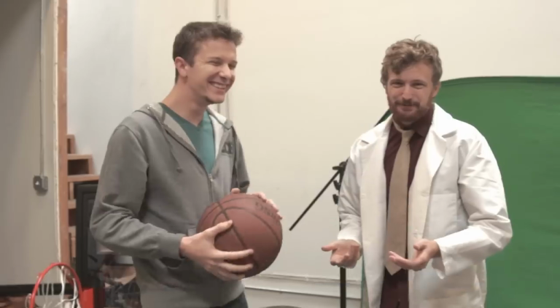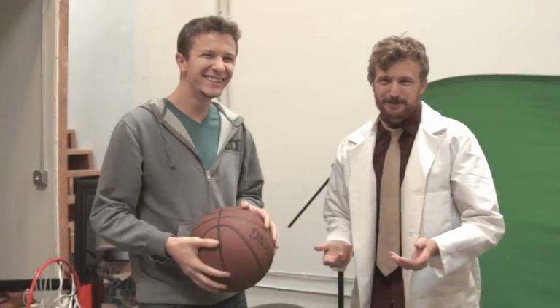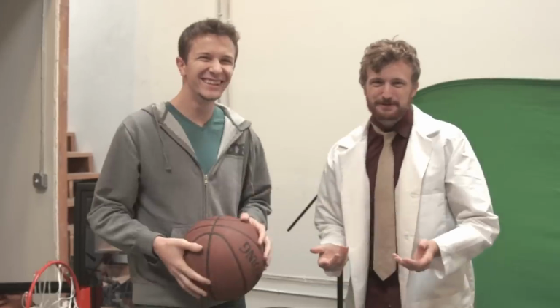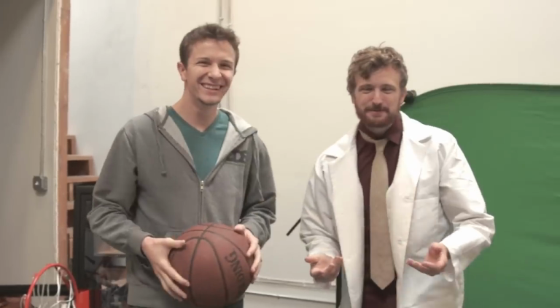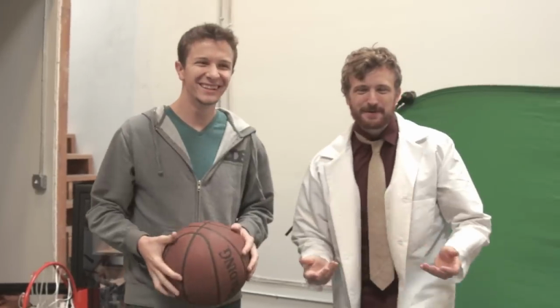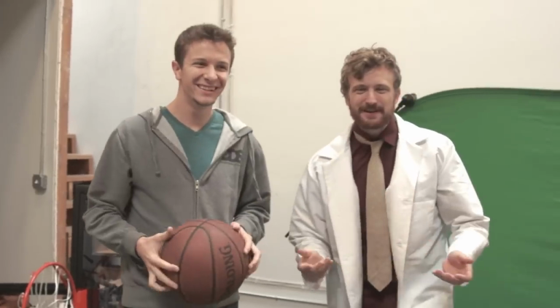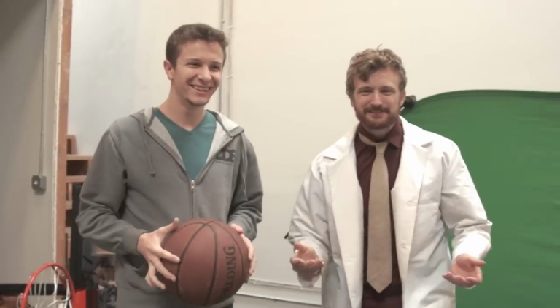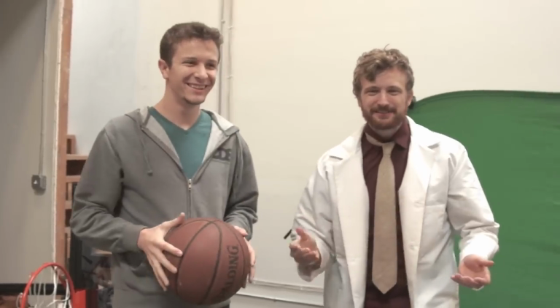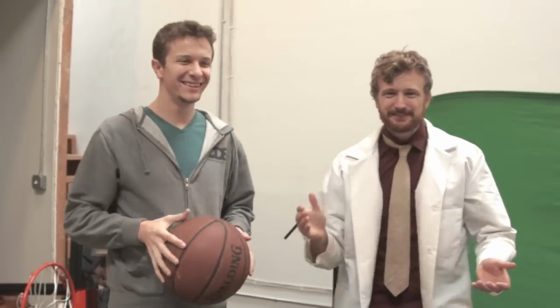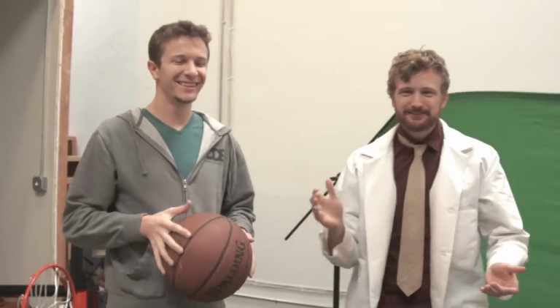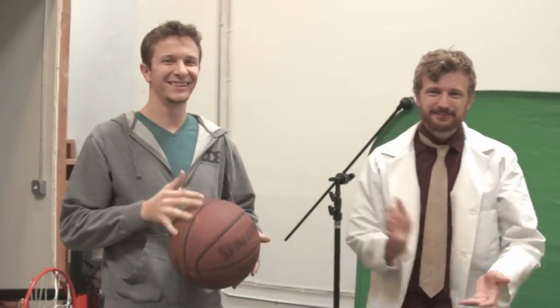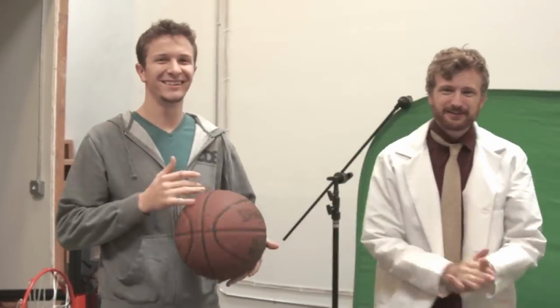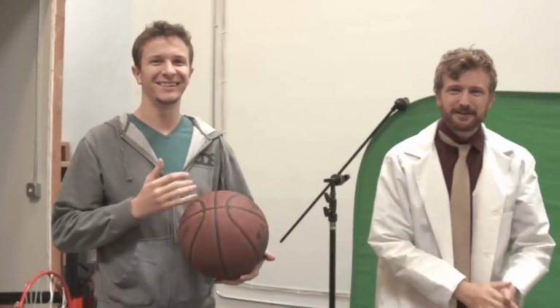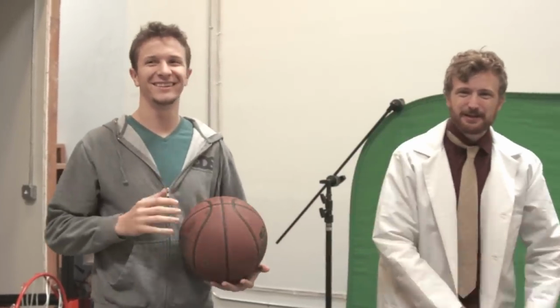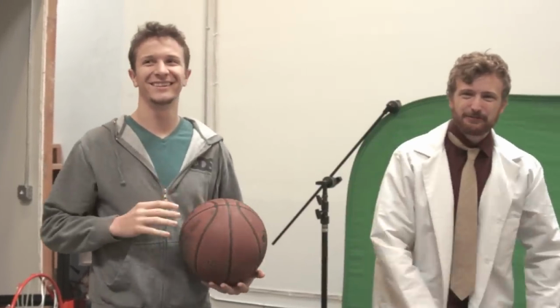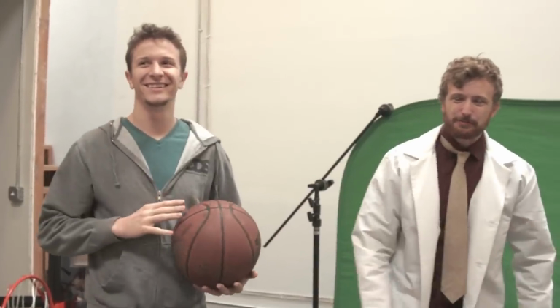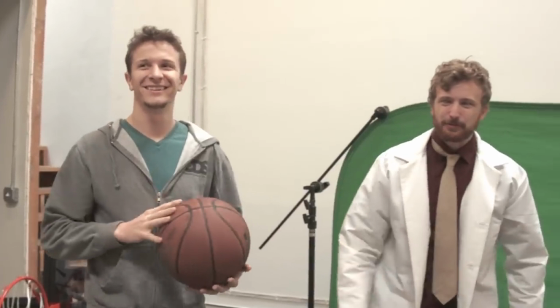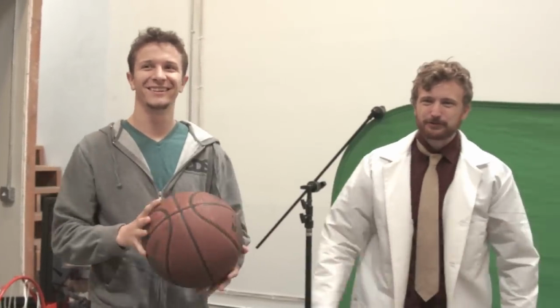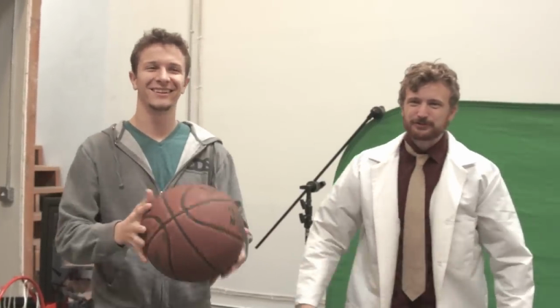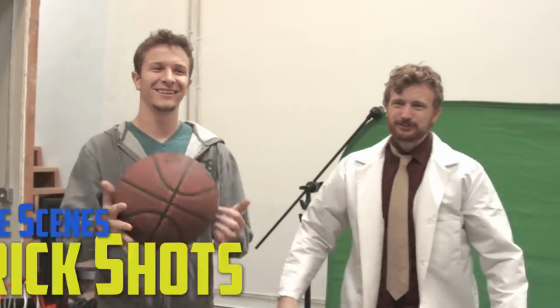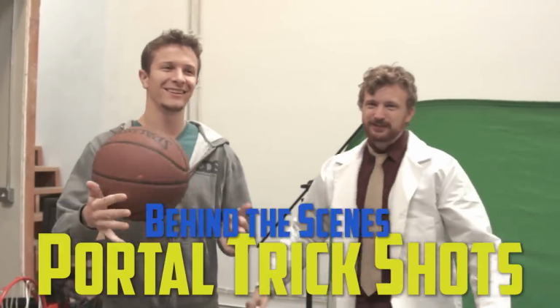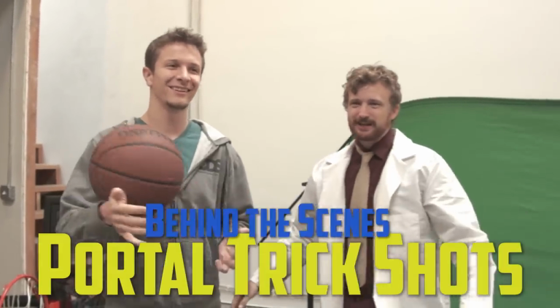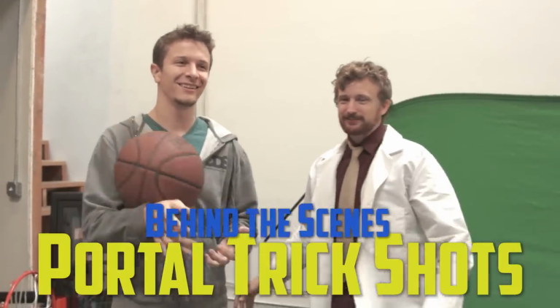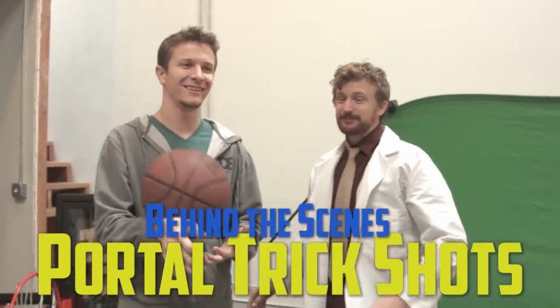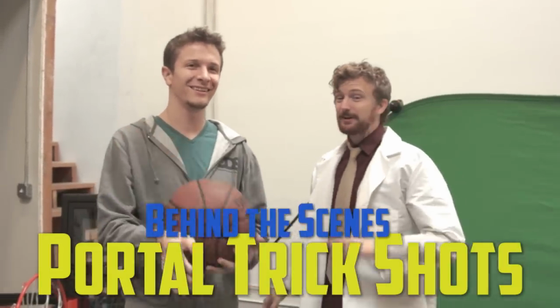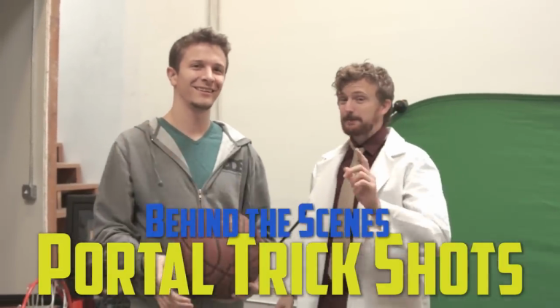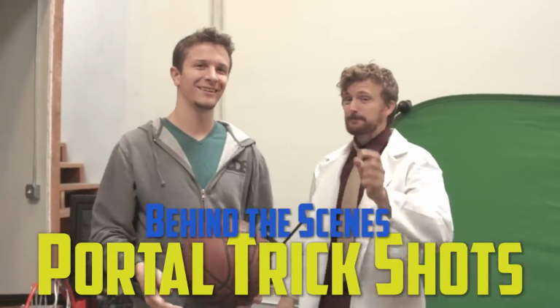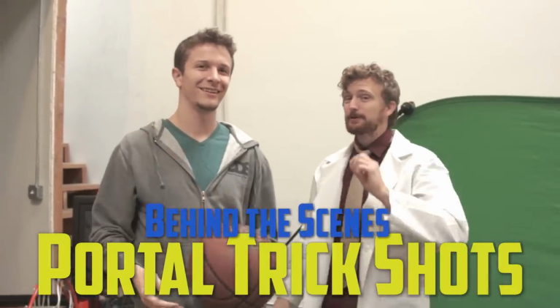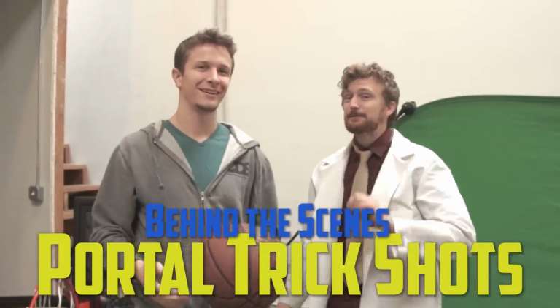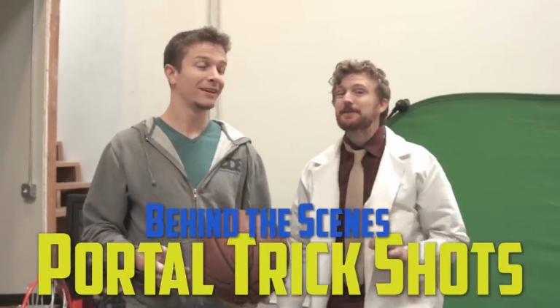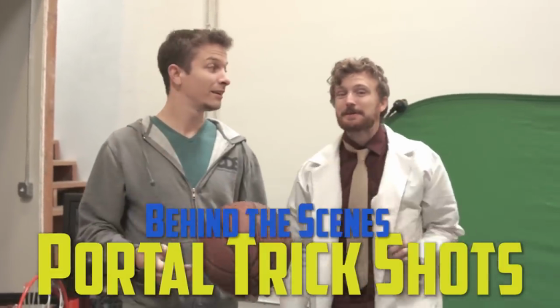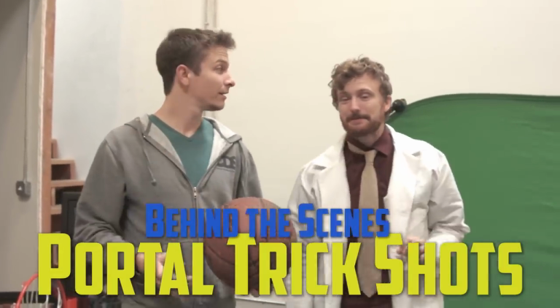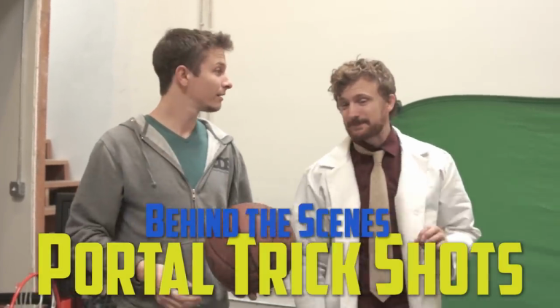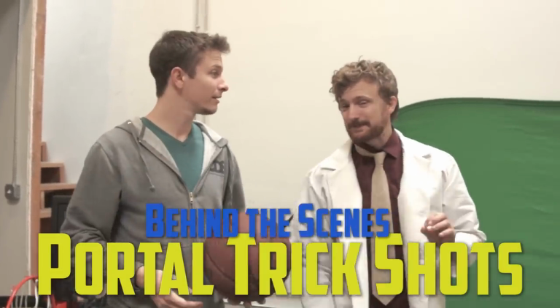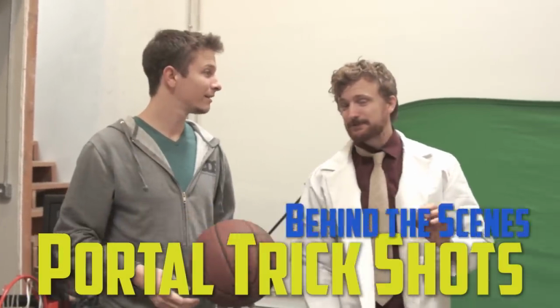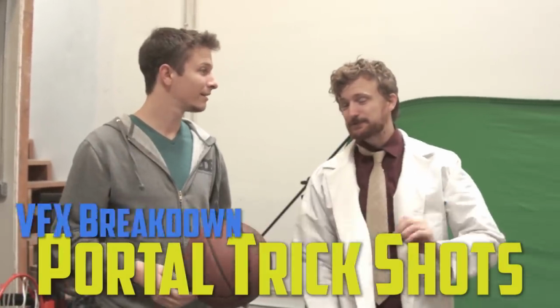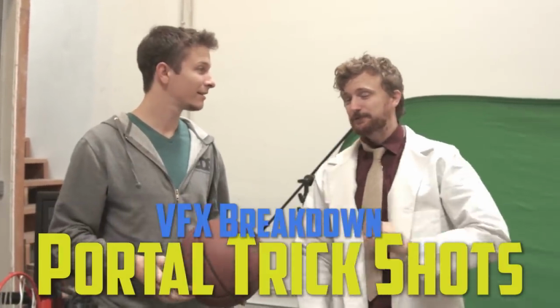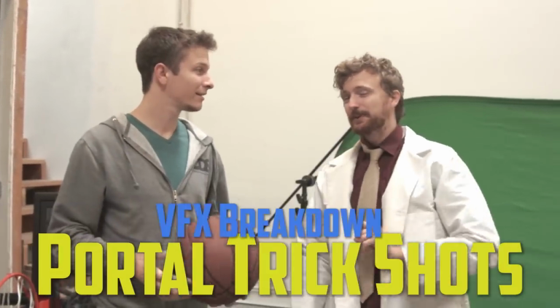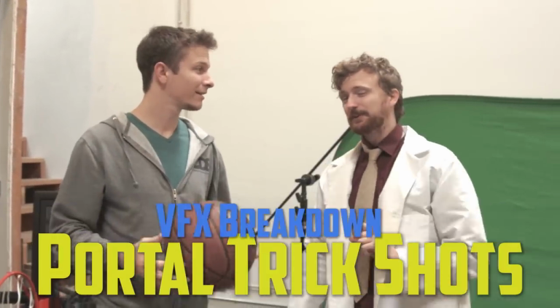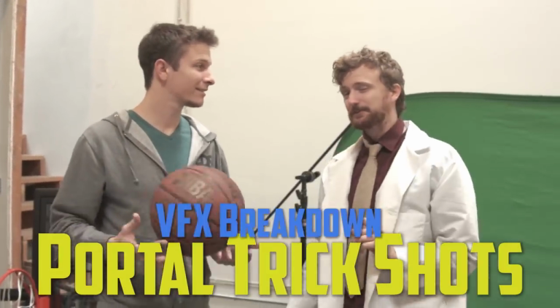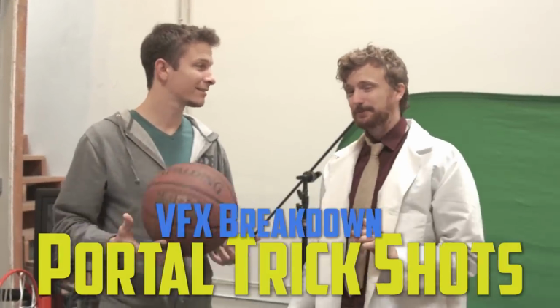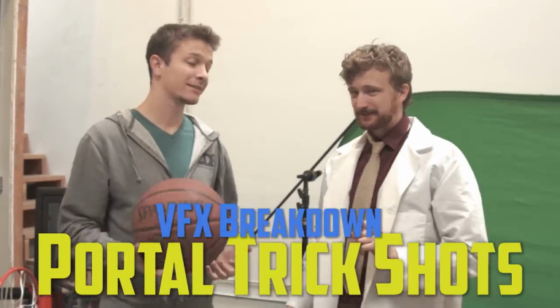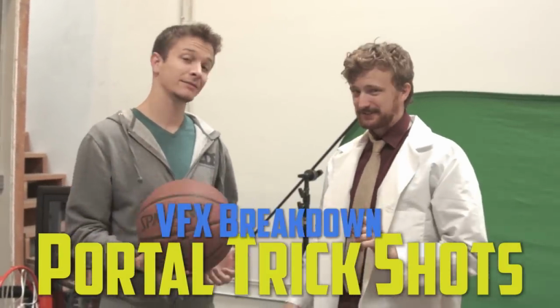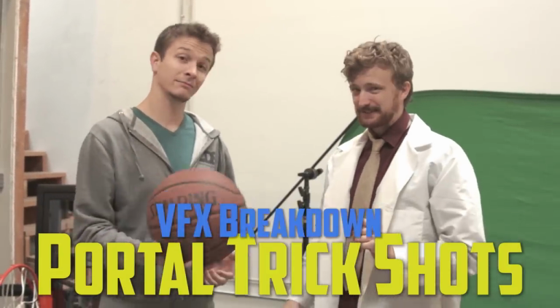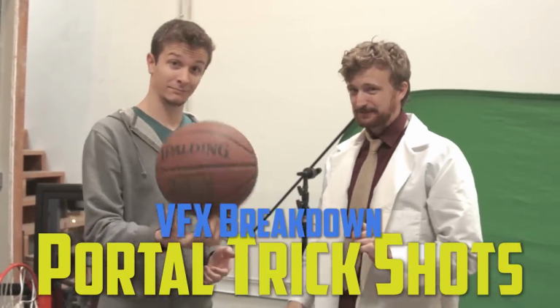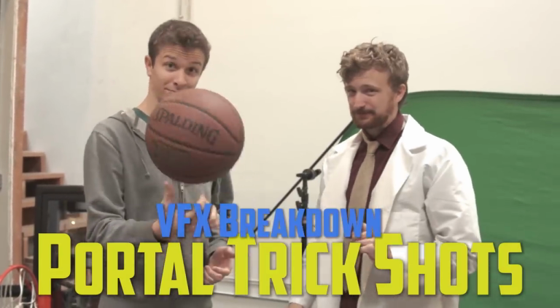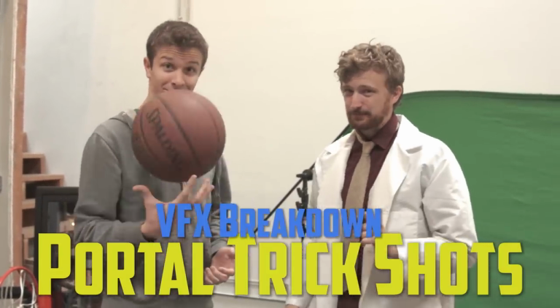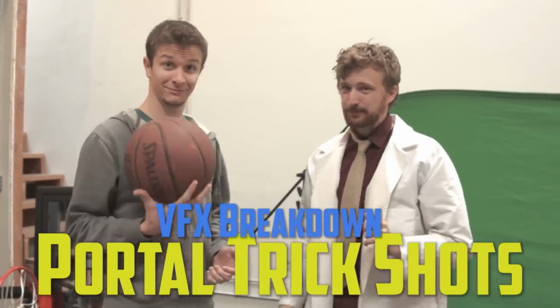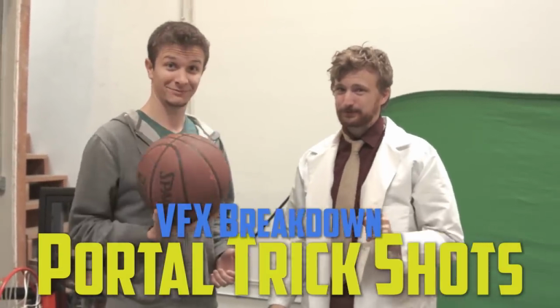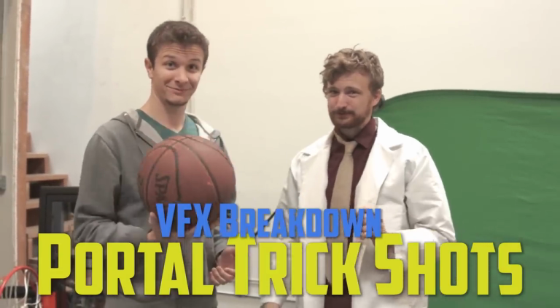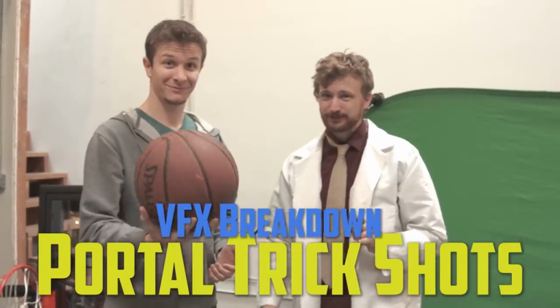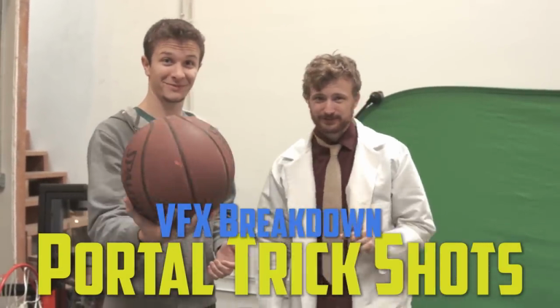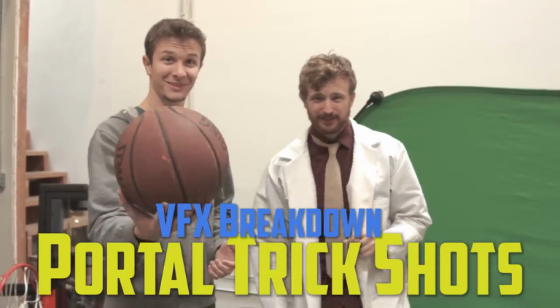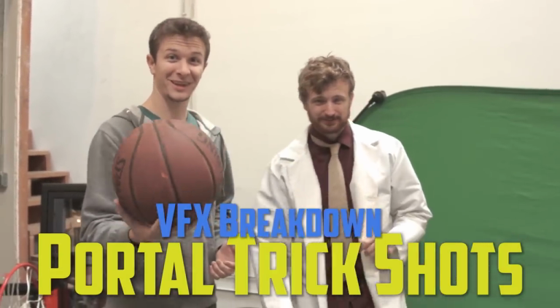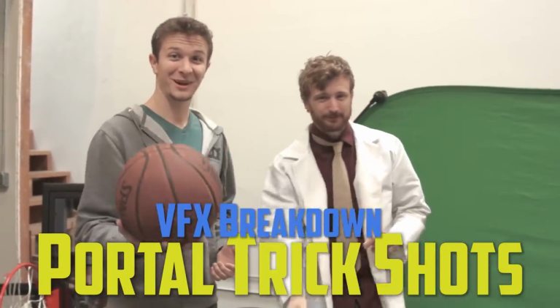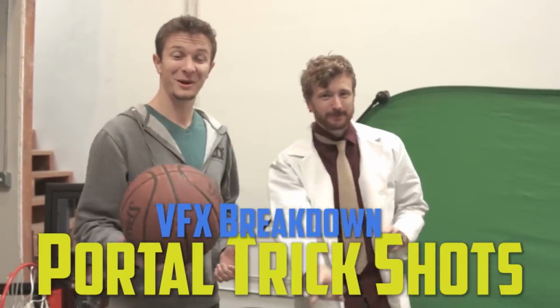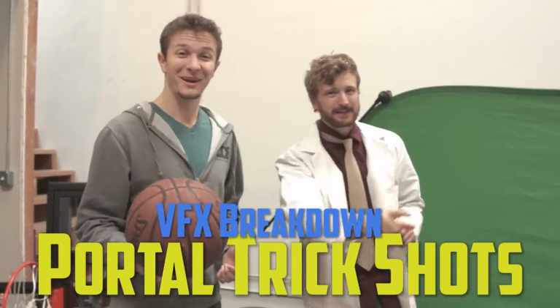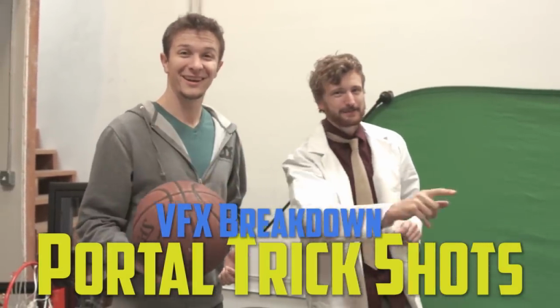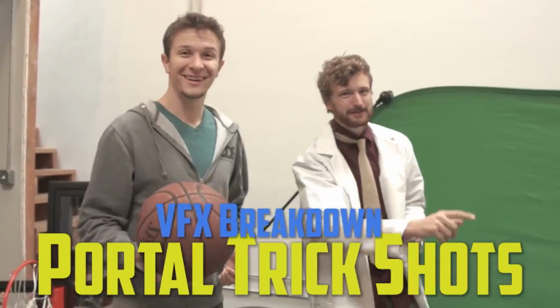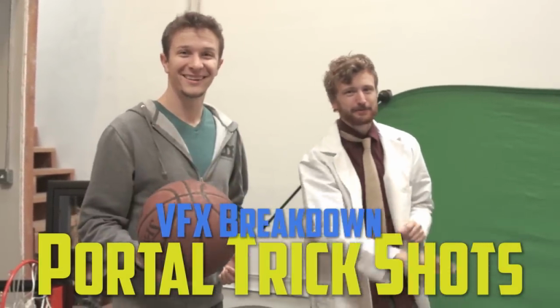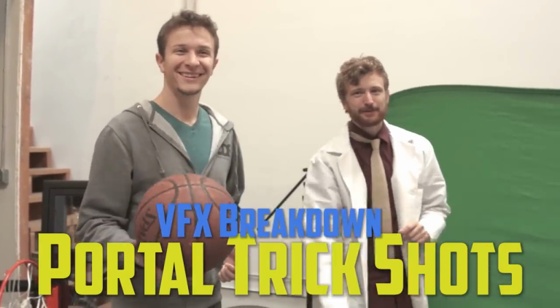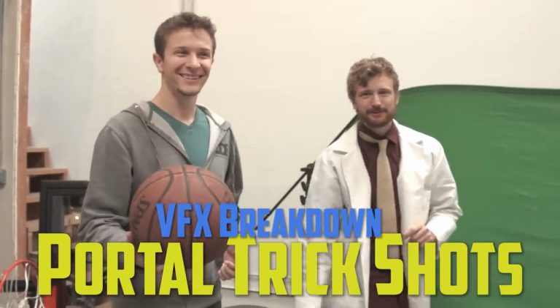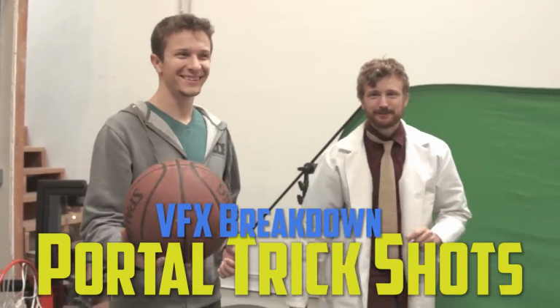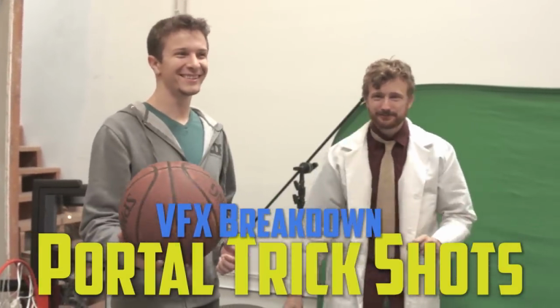Welcome to the visual text breakdown for Portal Trick Shots. It's about time we did one of these.